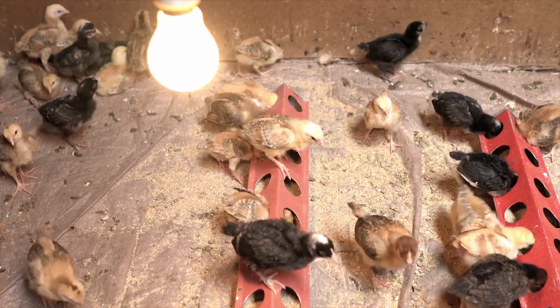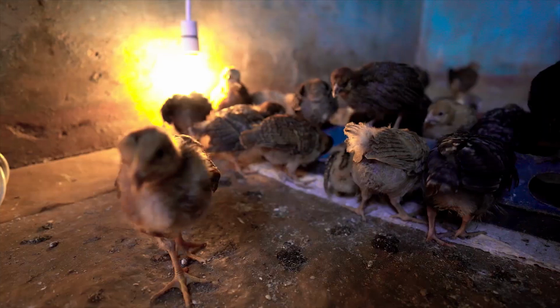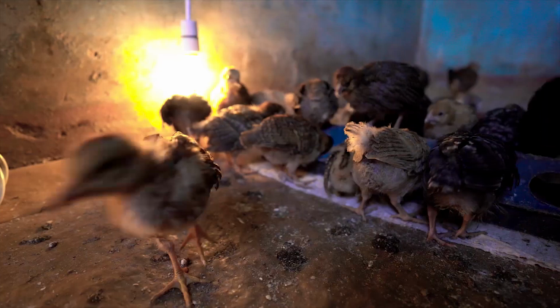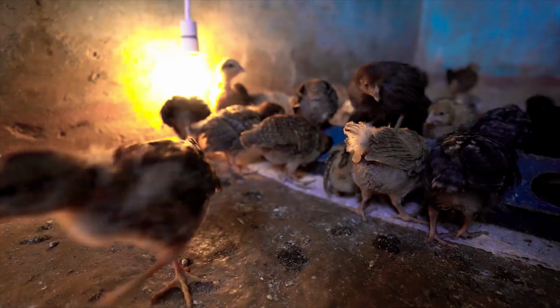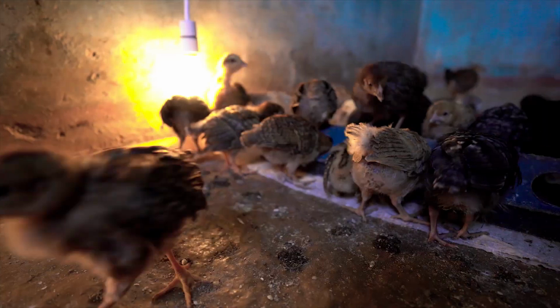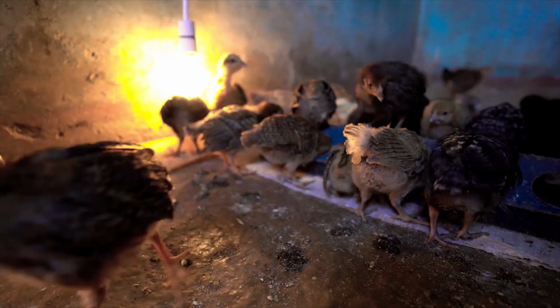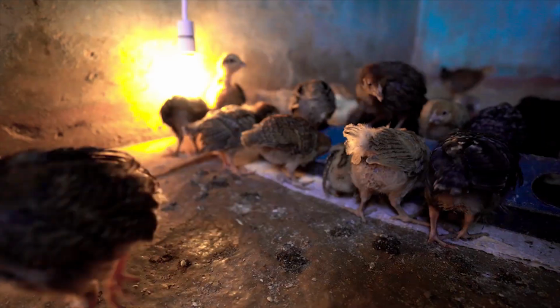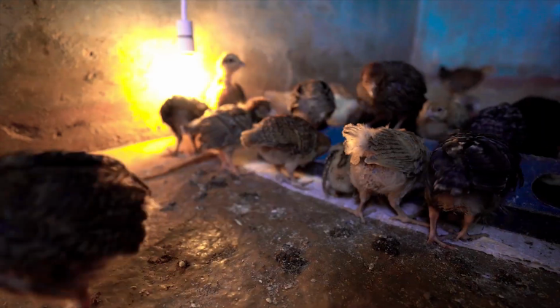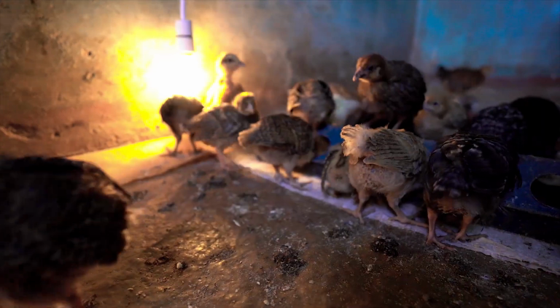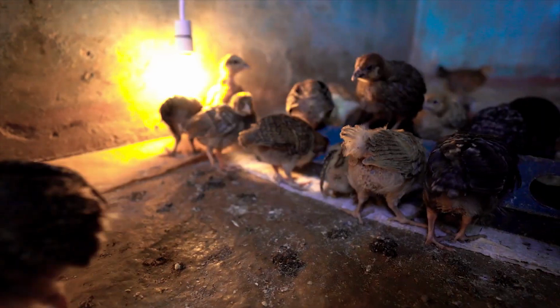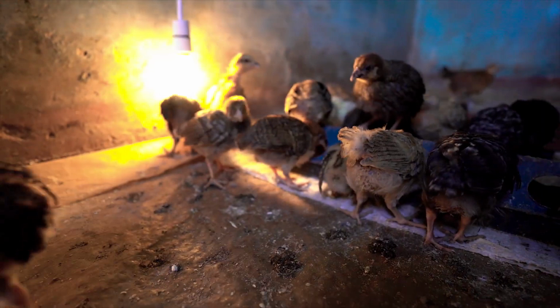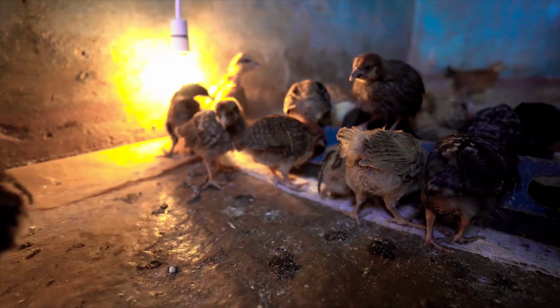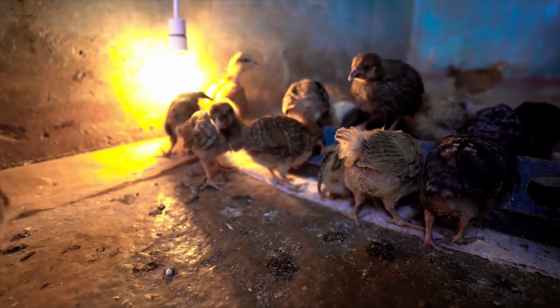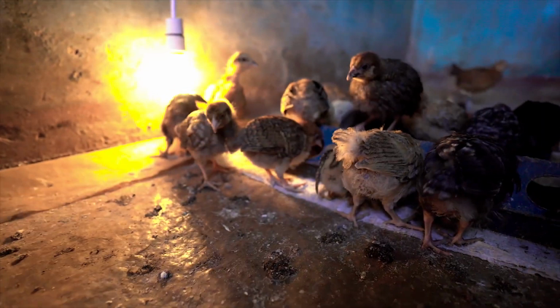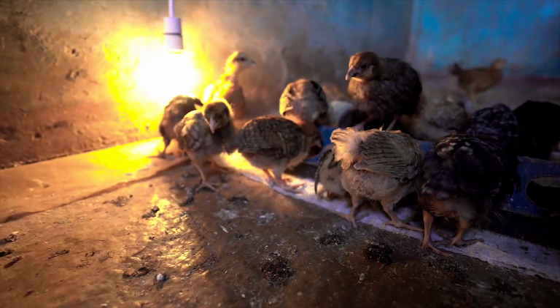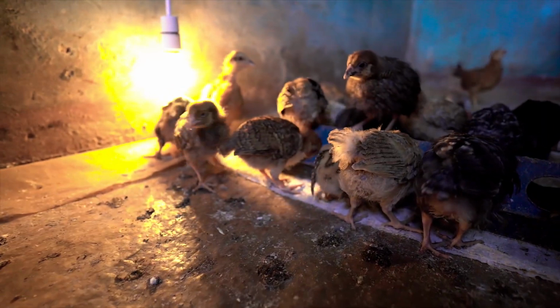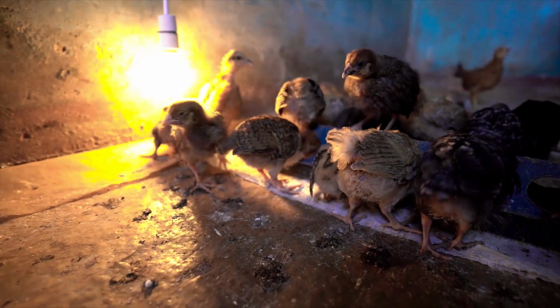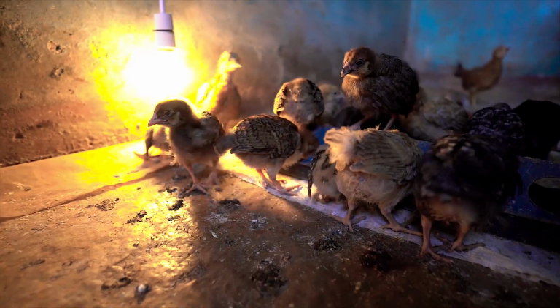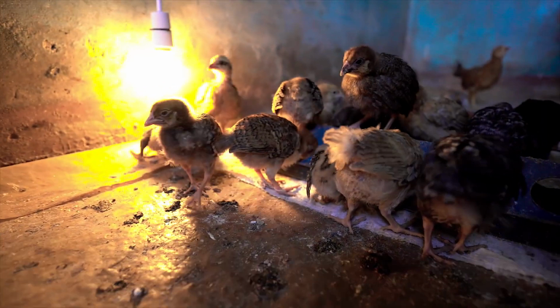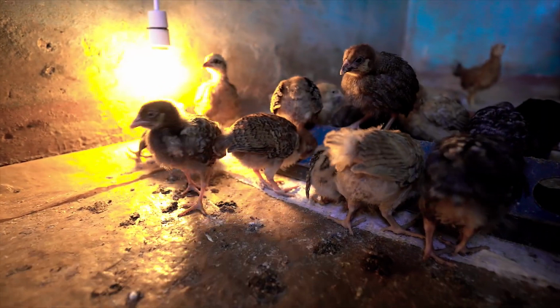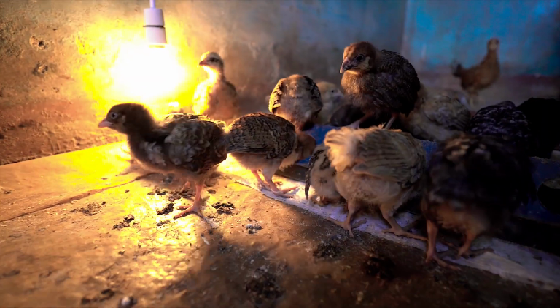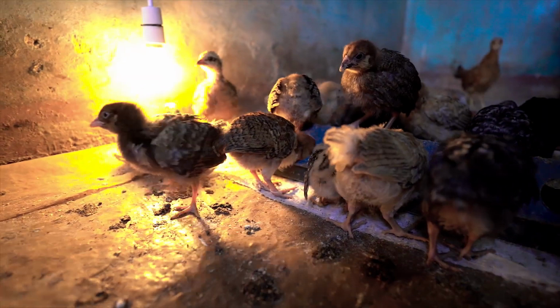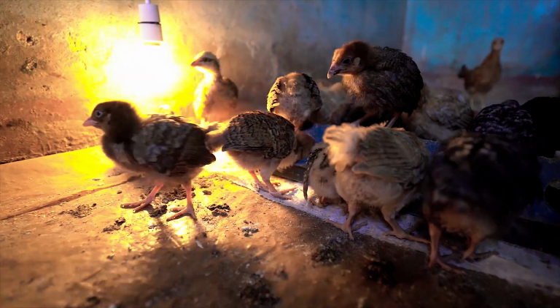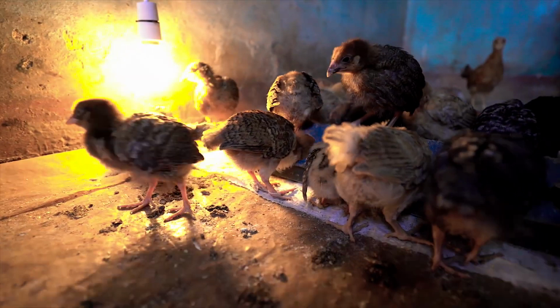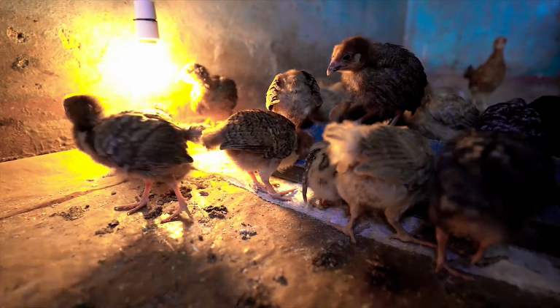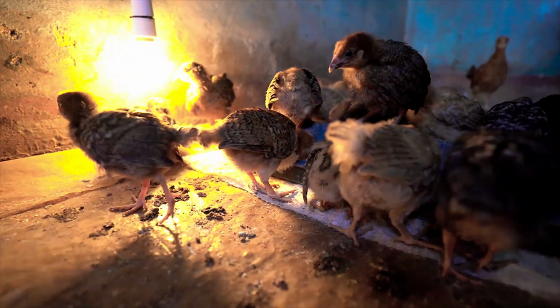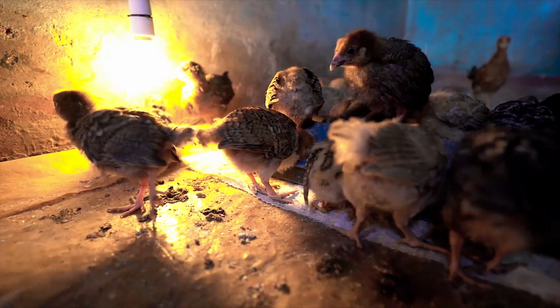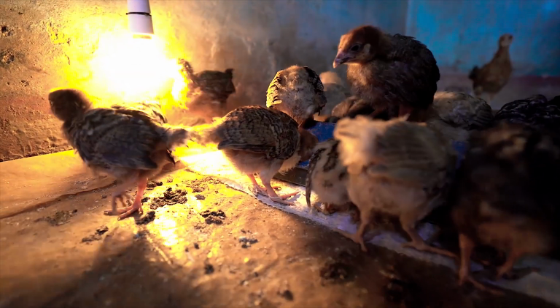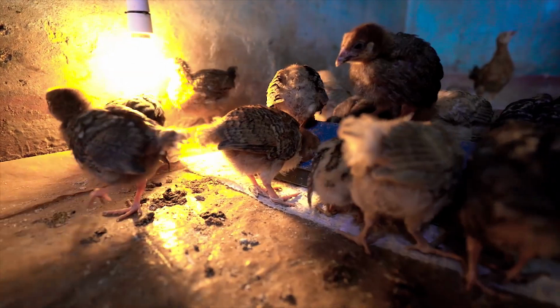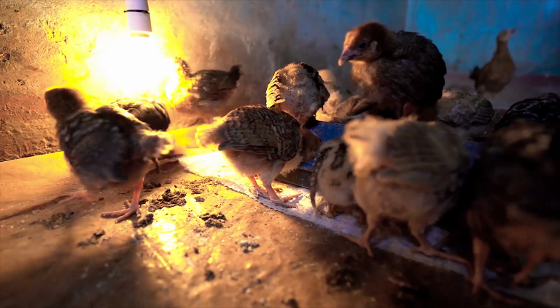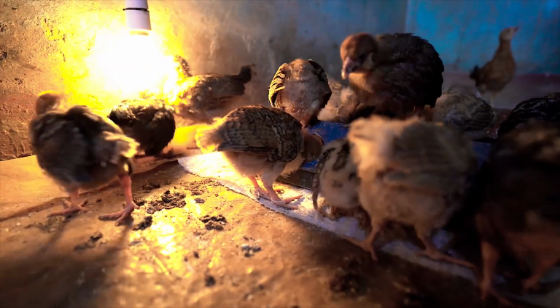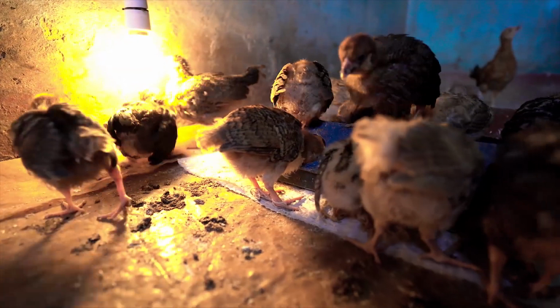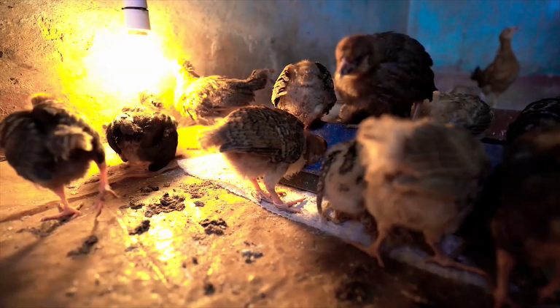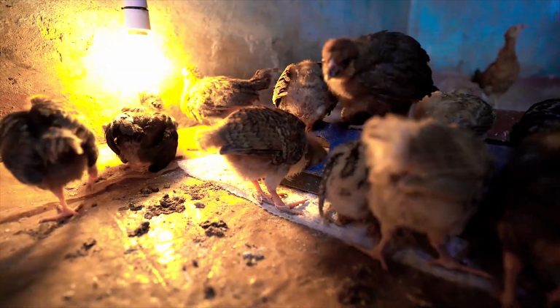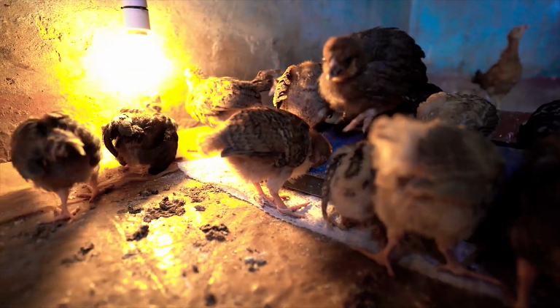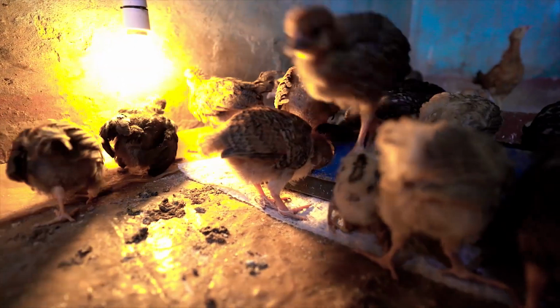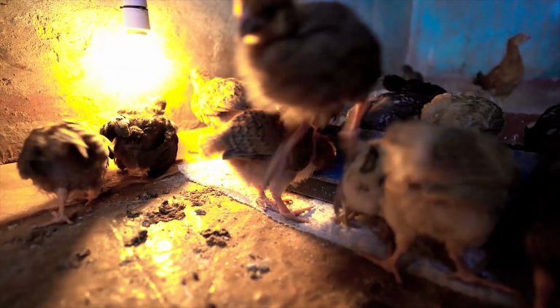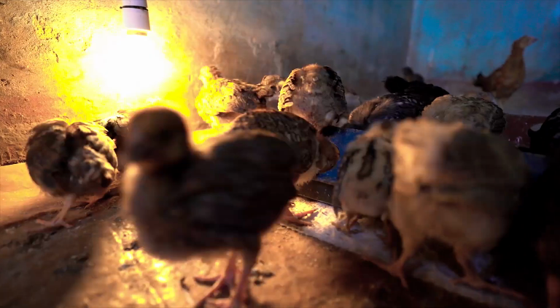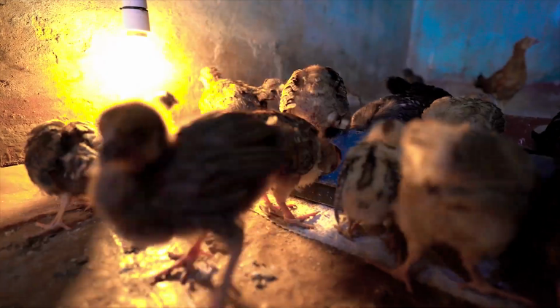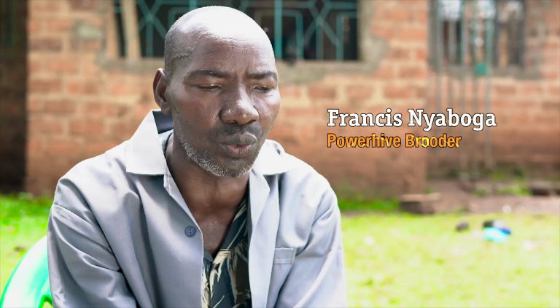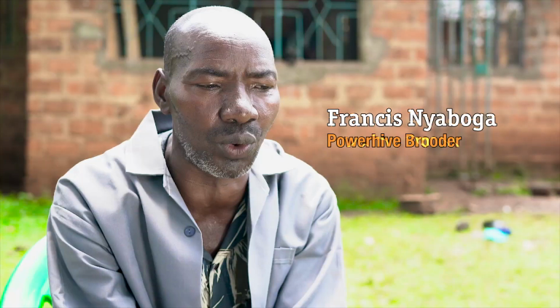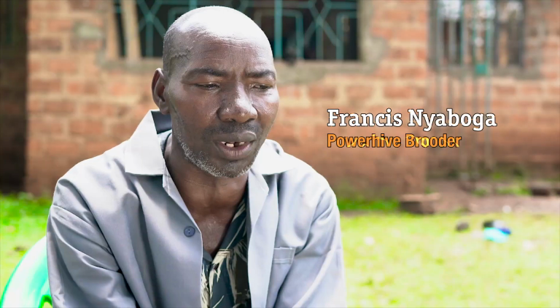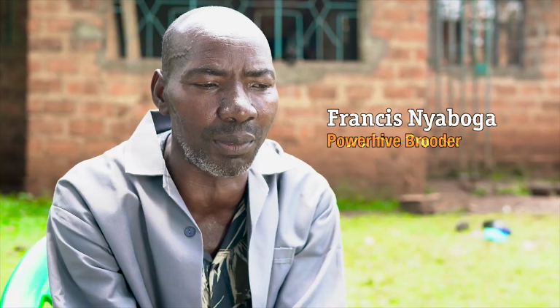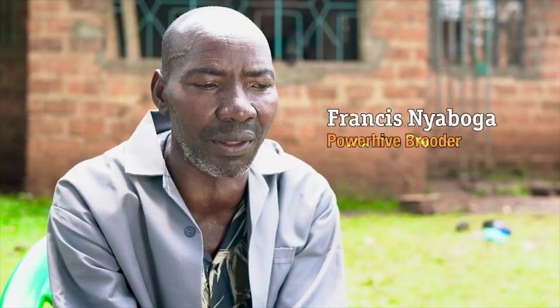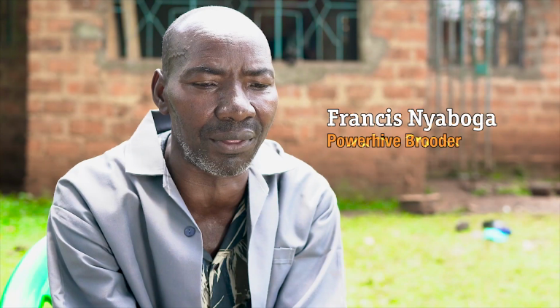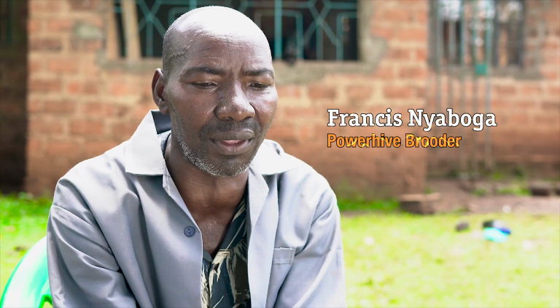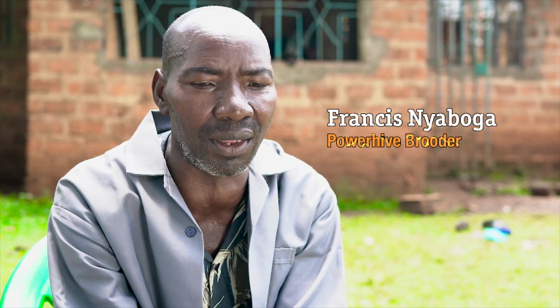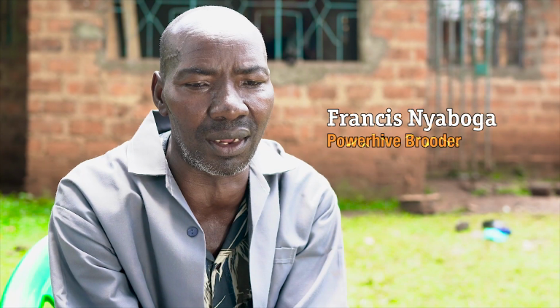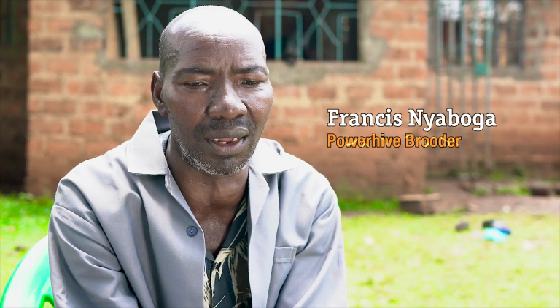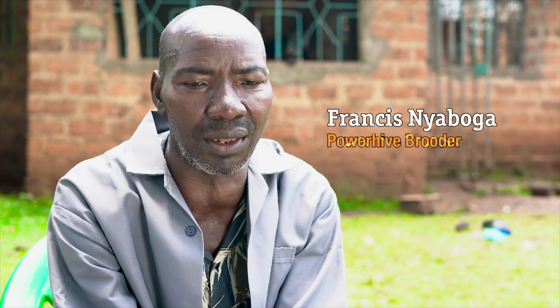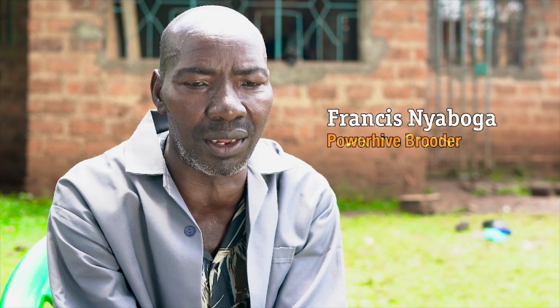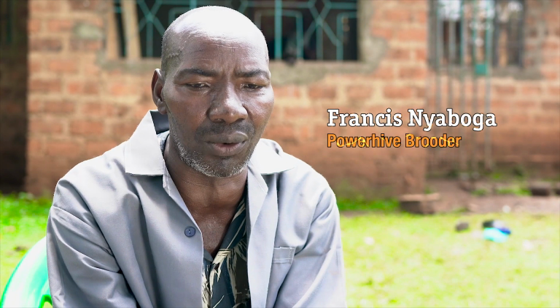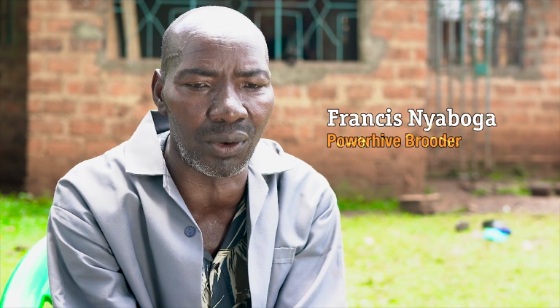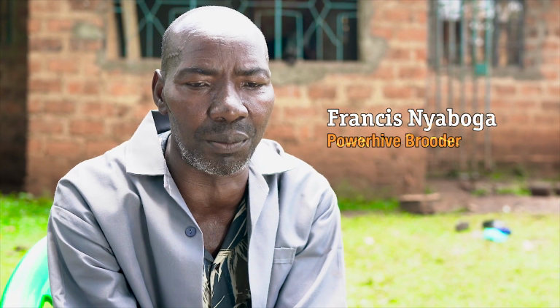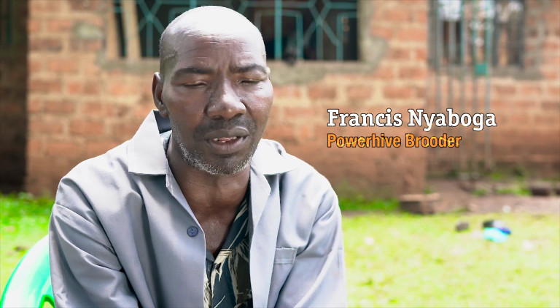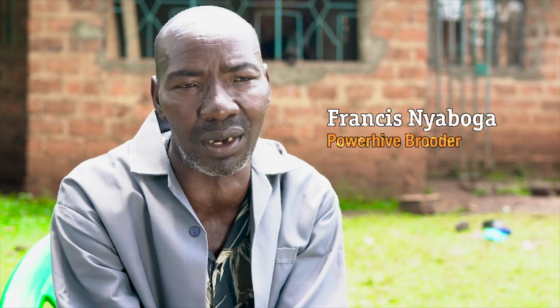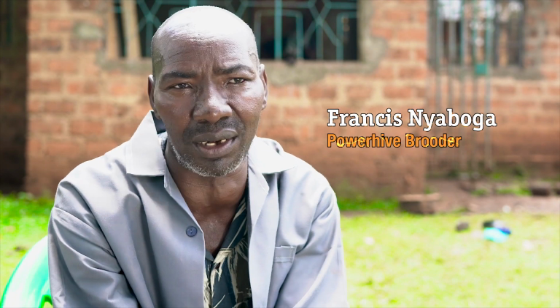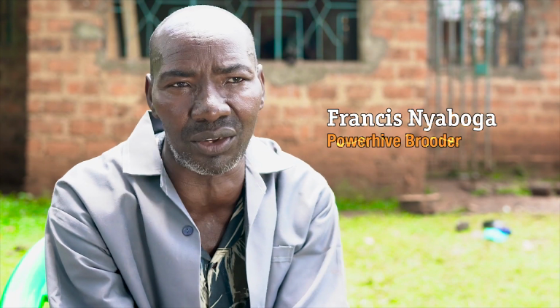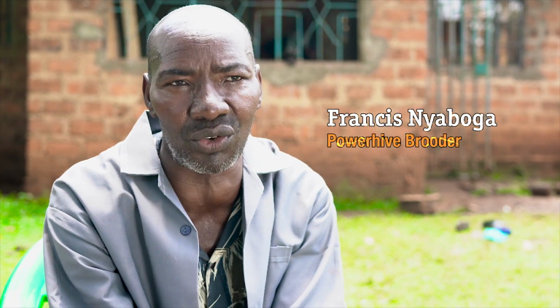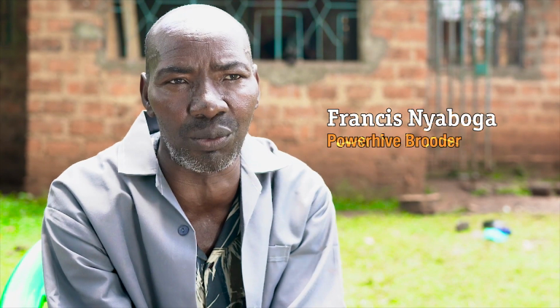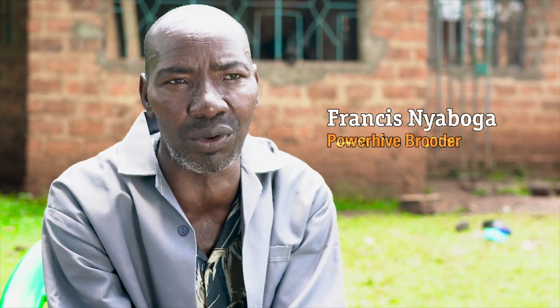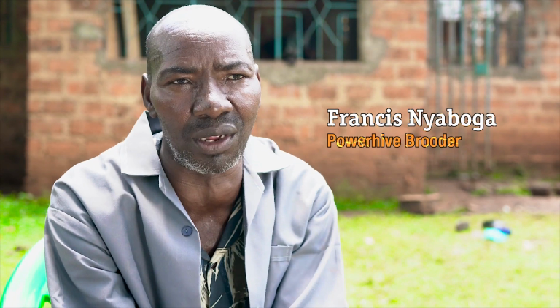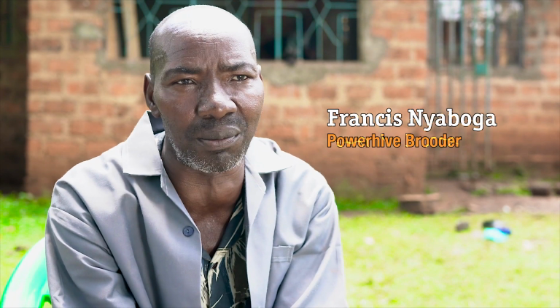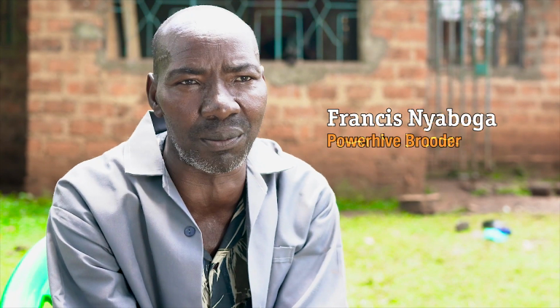The main job of Aputa is to build up the chicks. Almost one month, they grow up, then I distribute them.